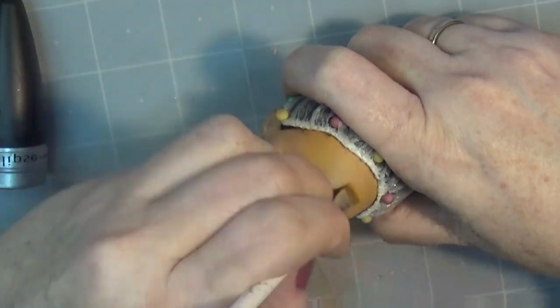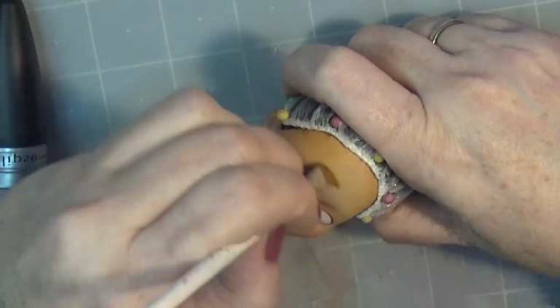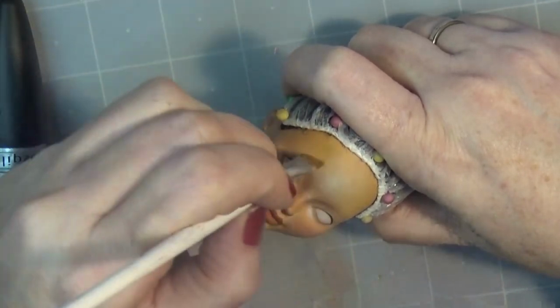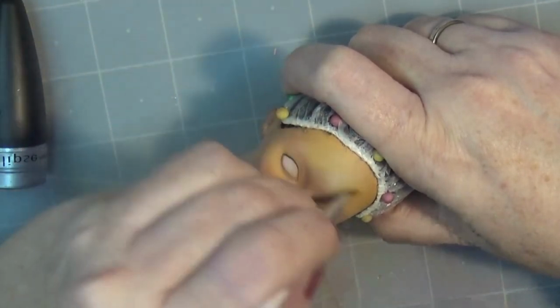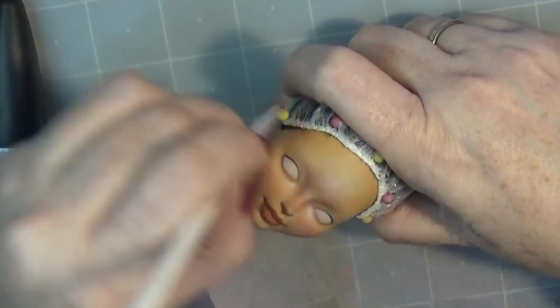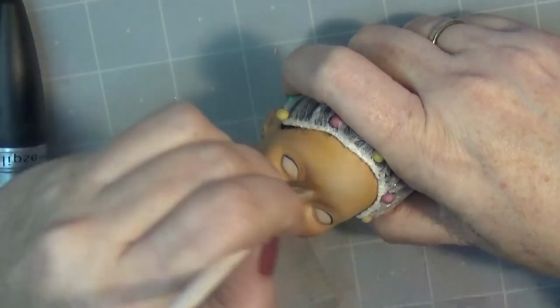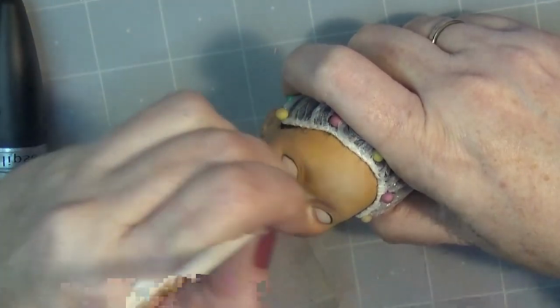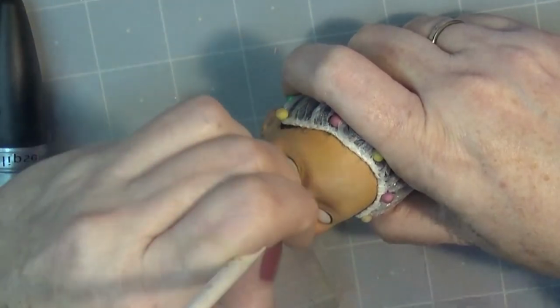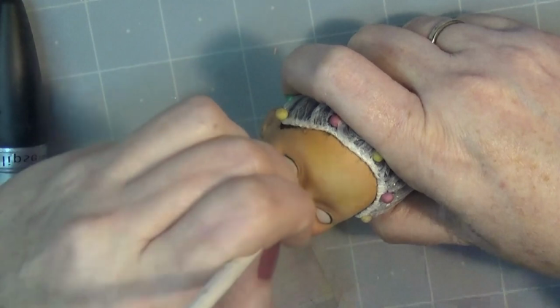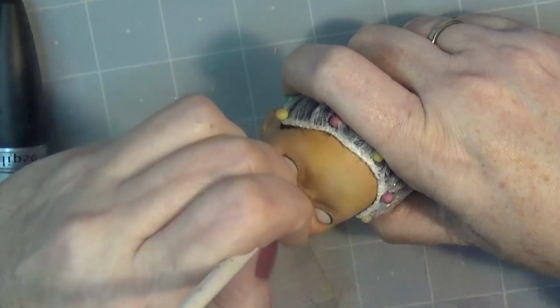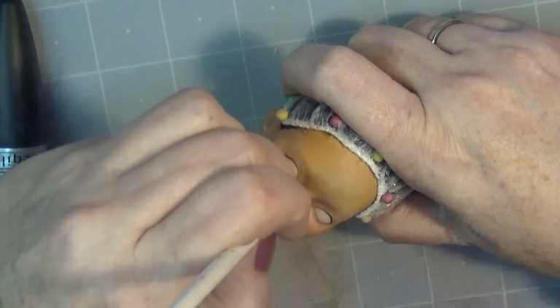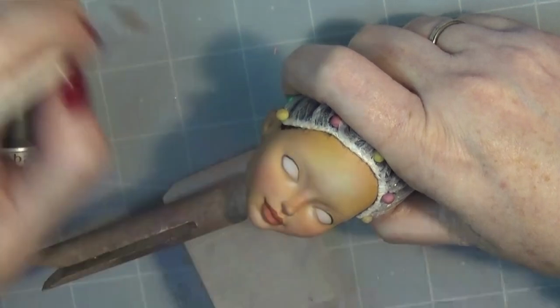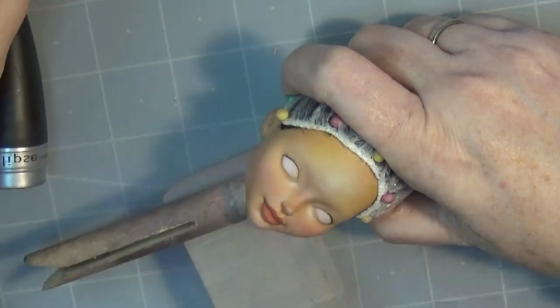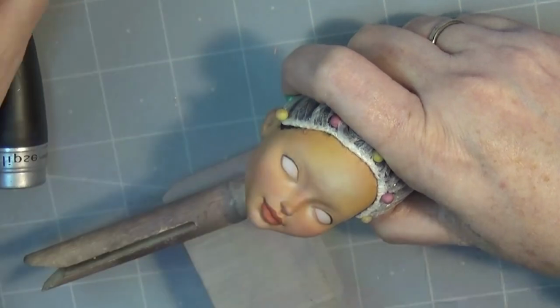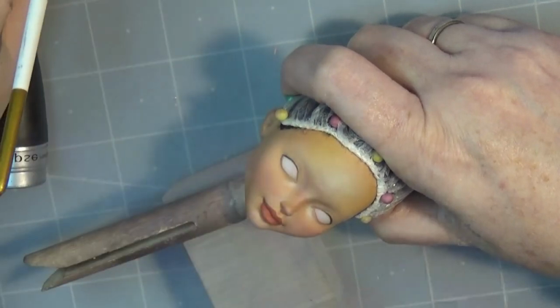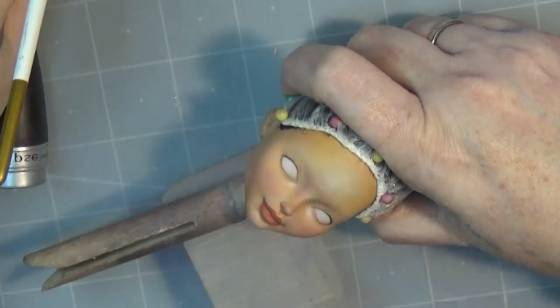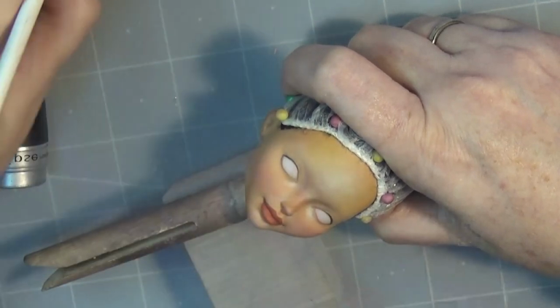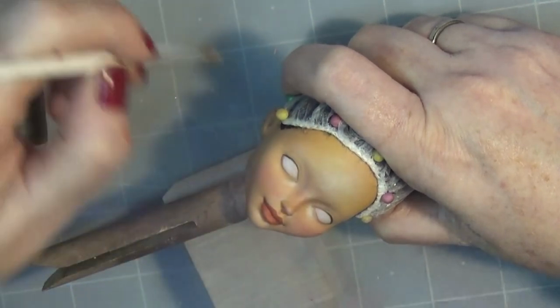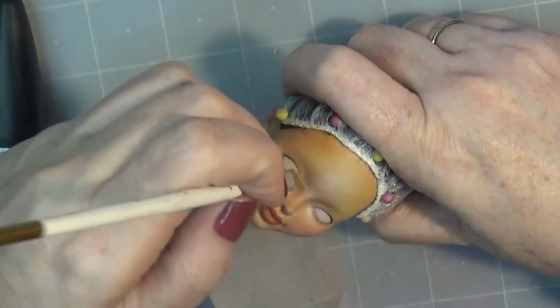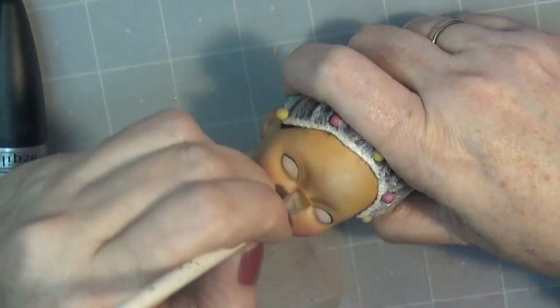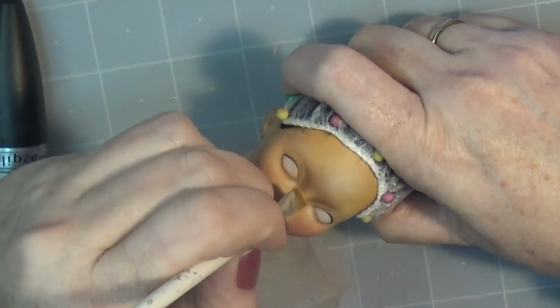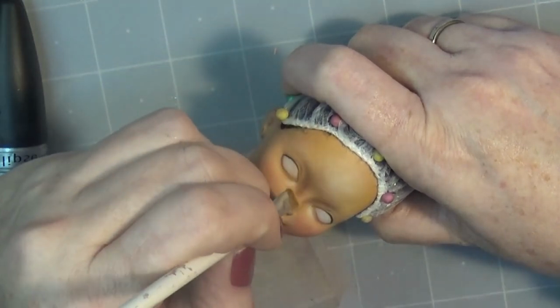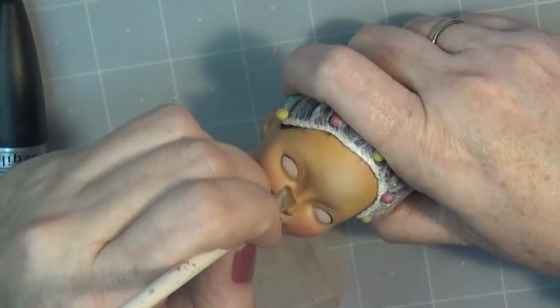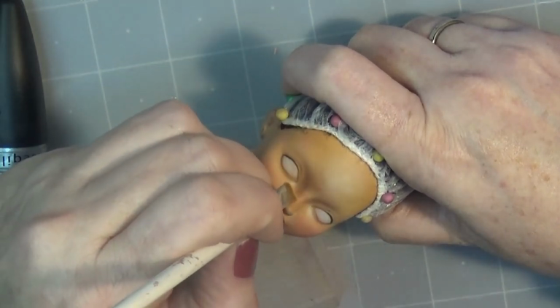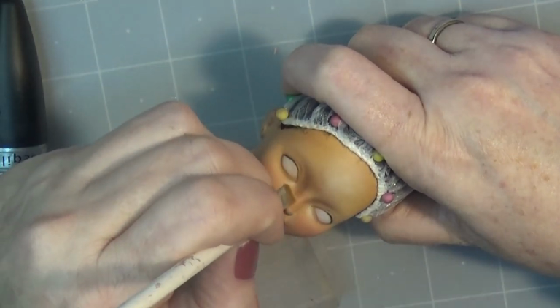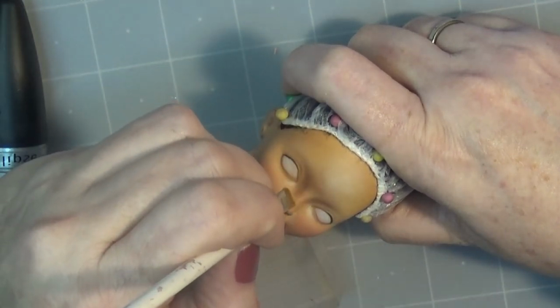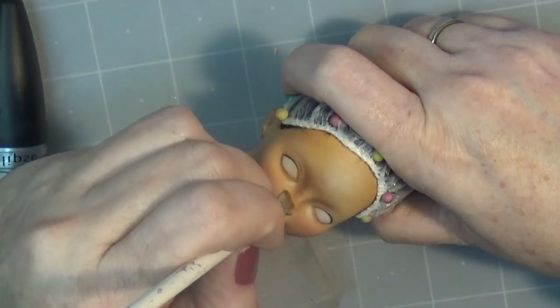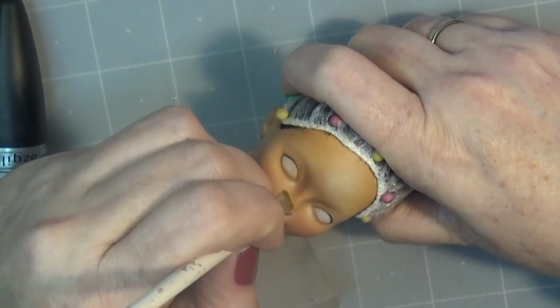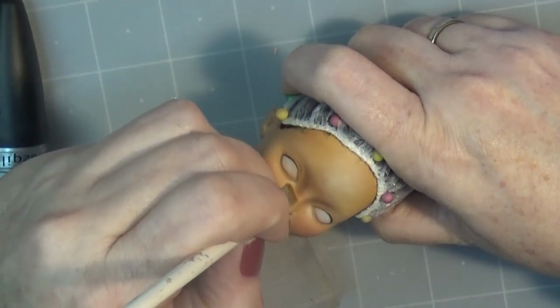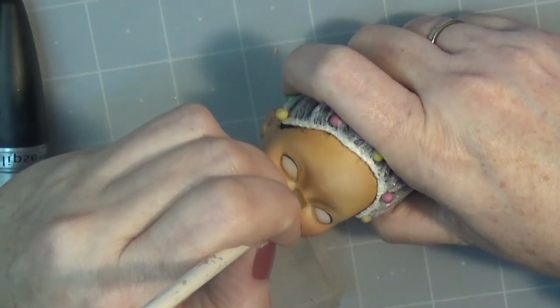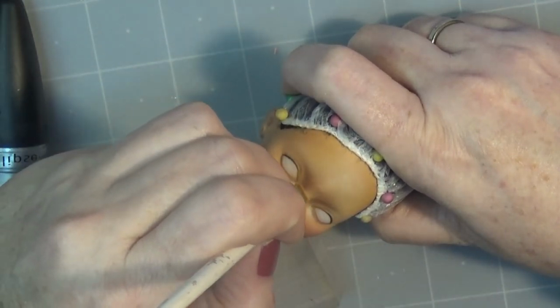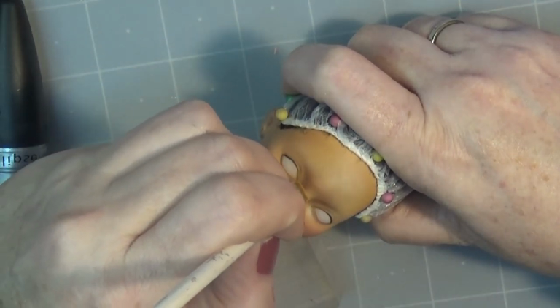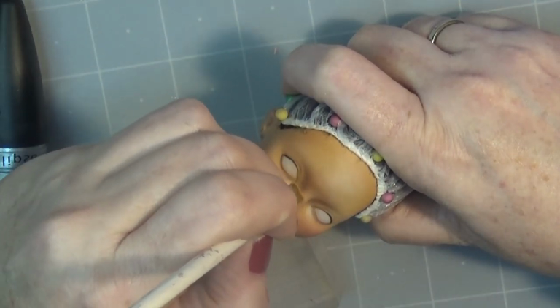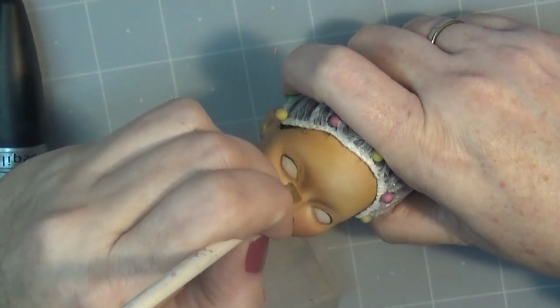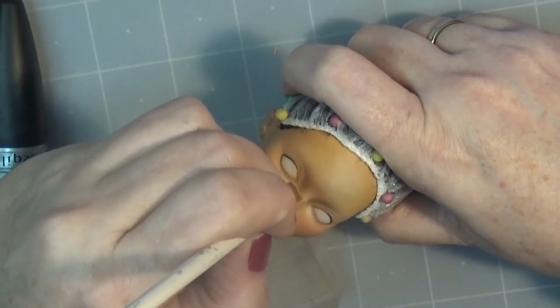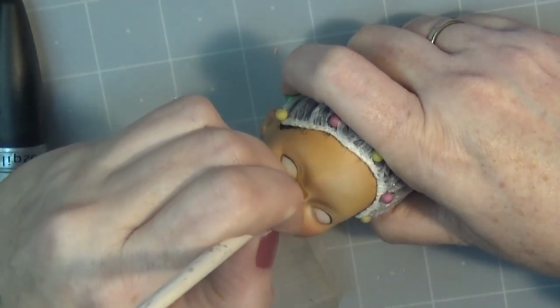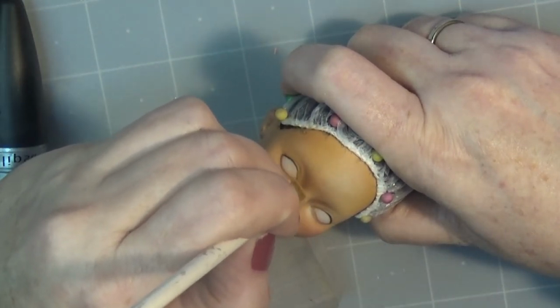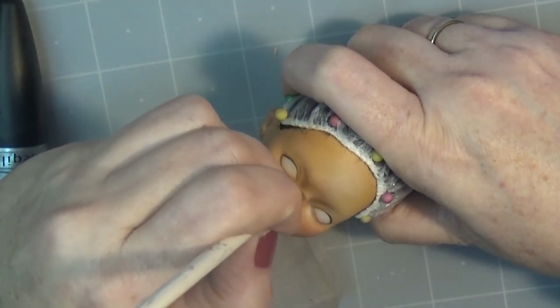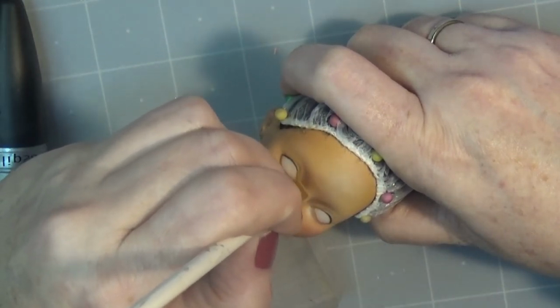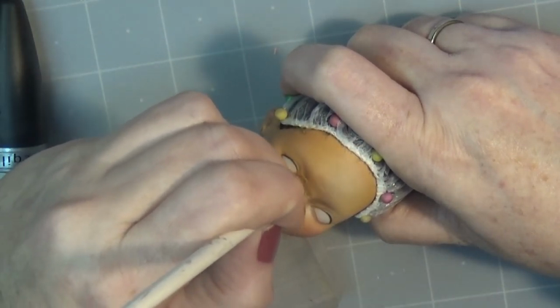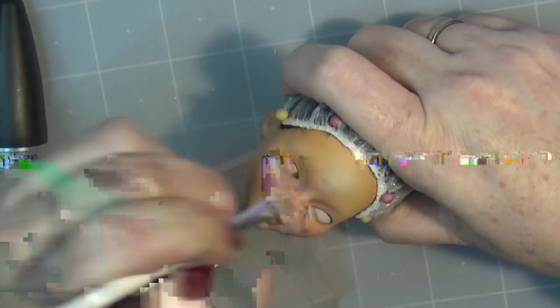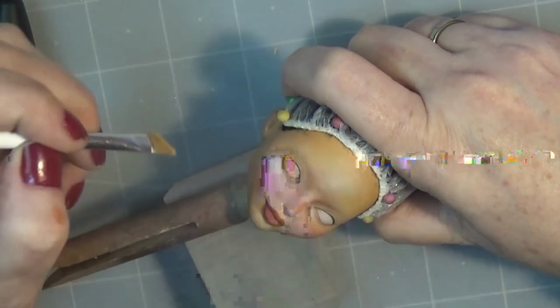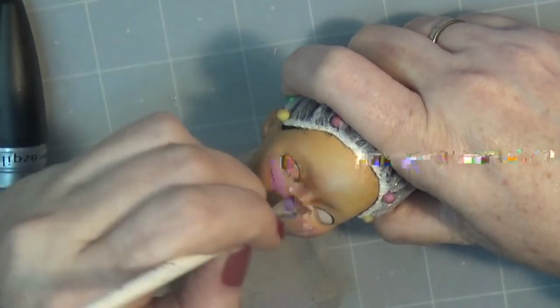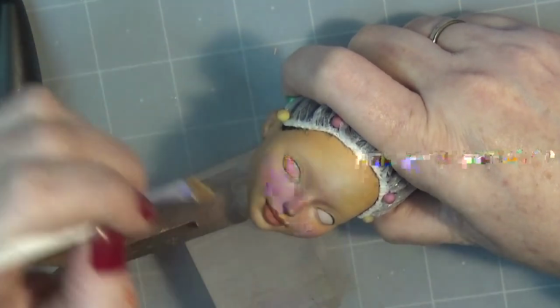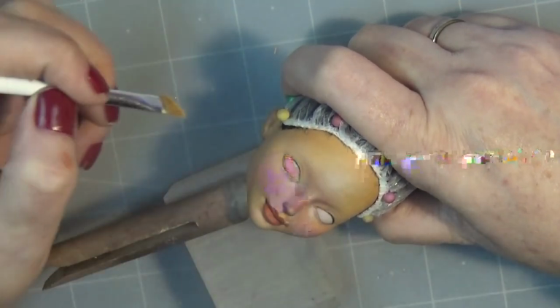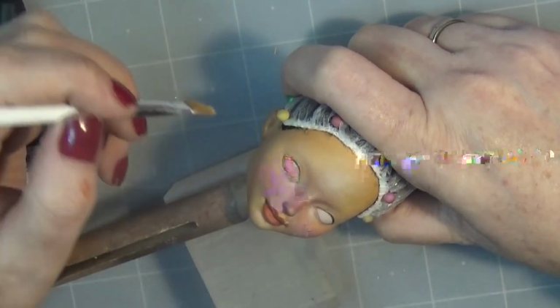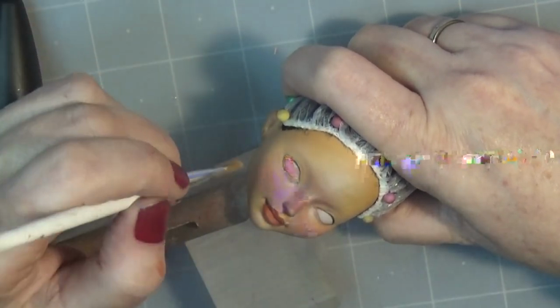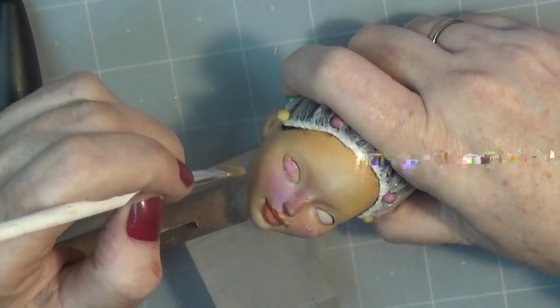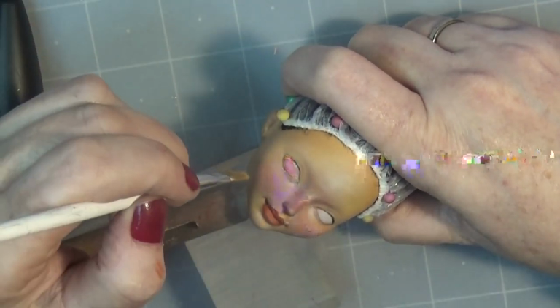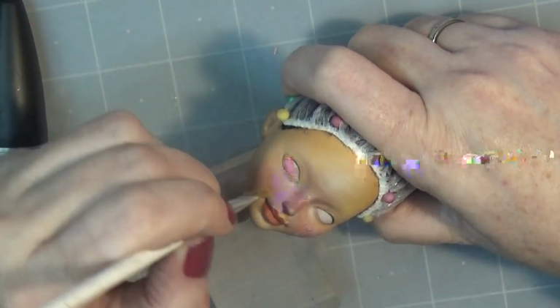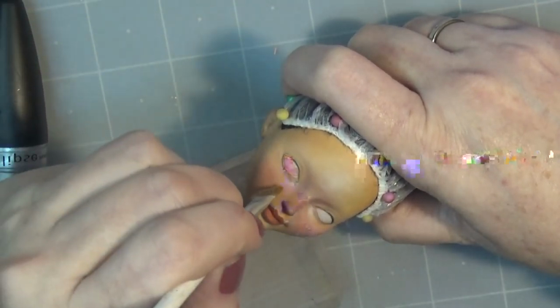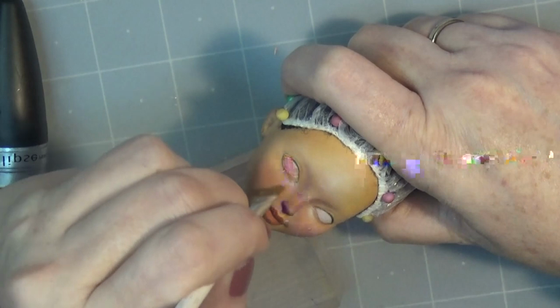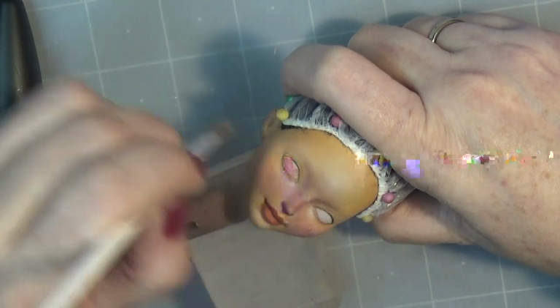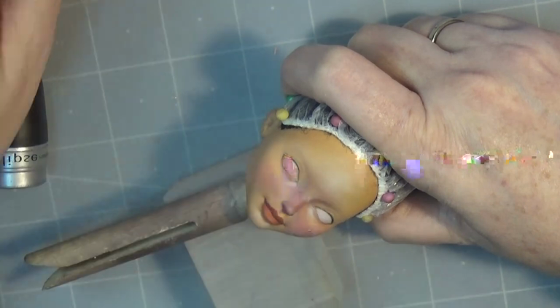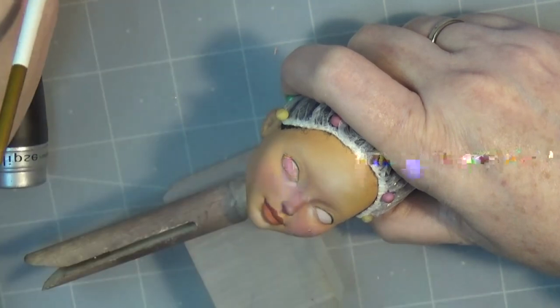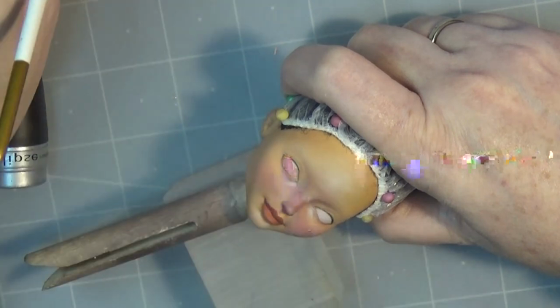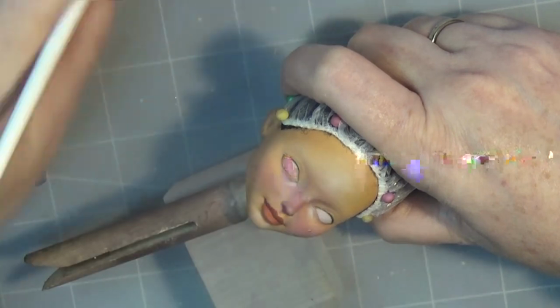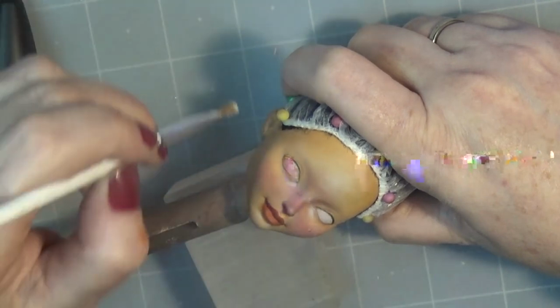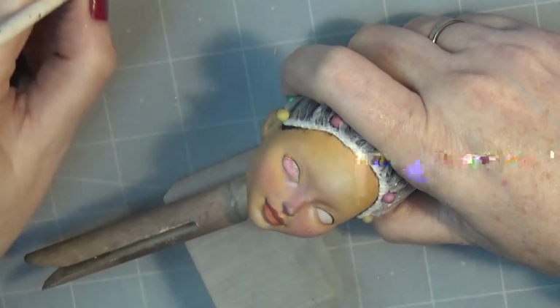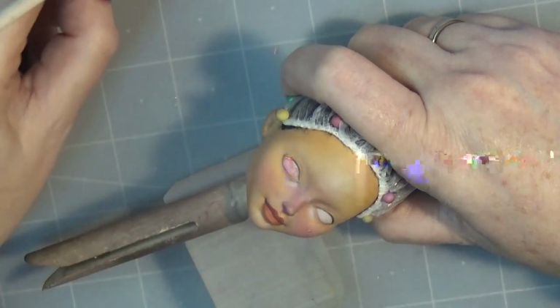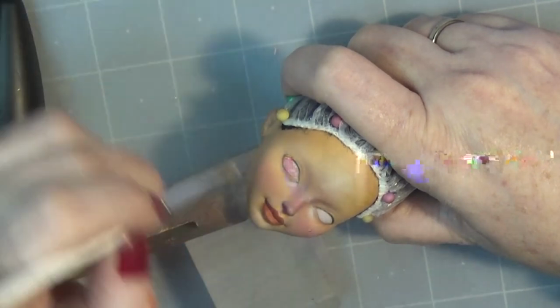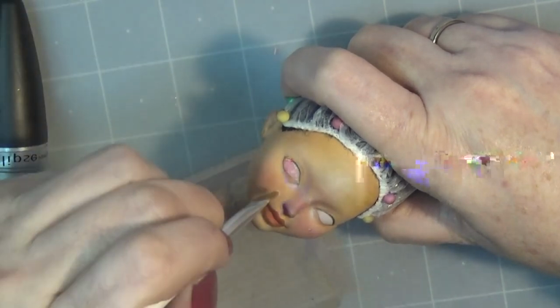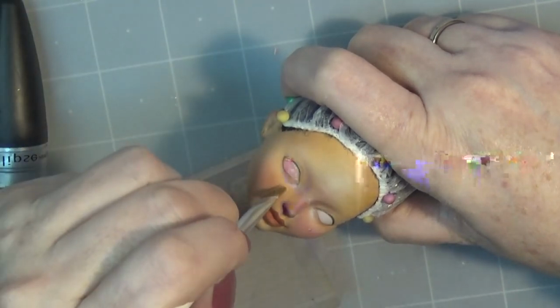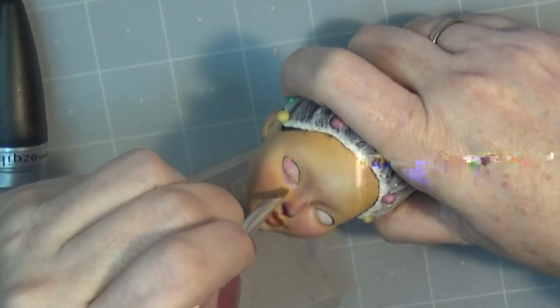This is after I've given her a few coats of MSC in between just to save my work, and then I'm adding some more highlights.